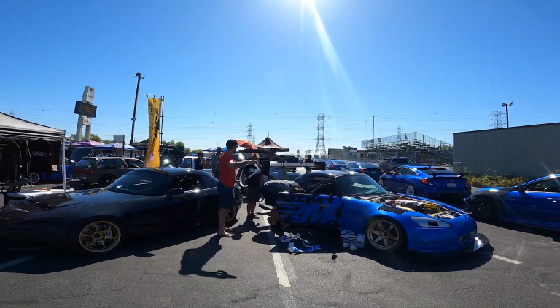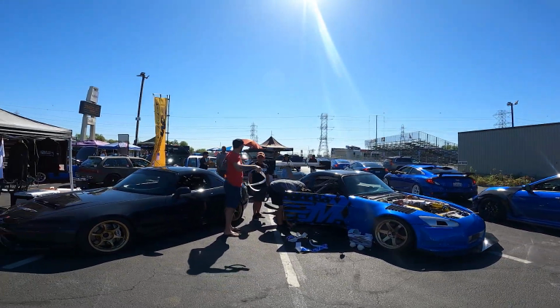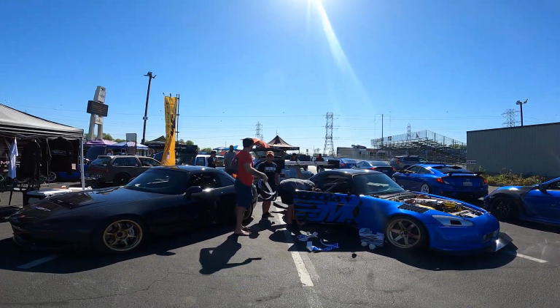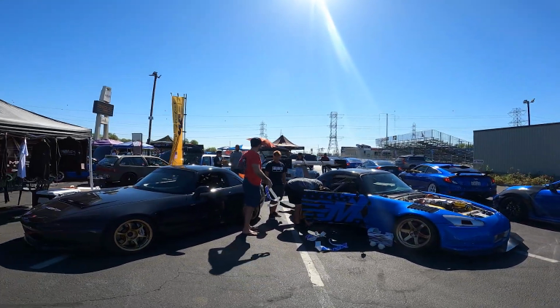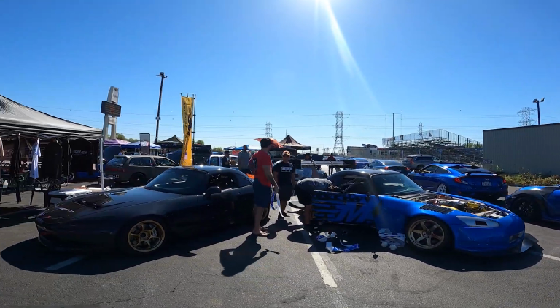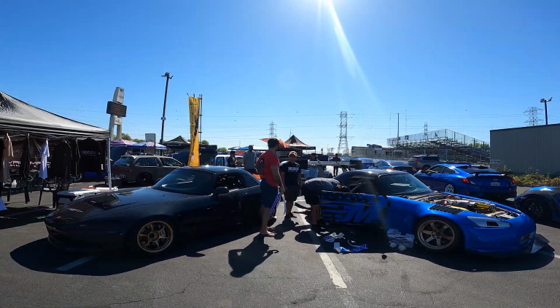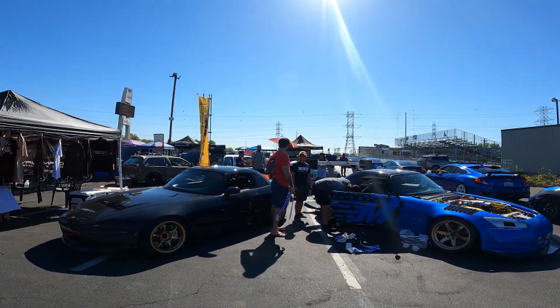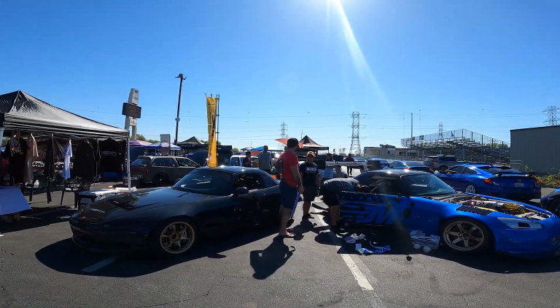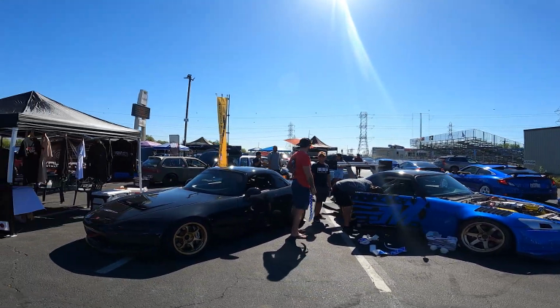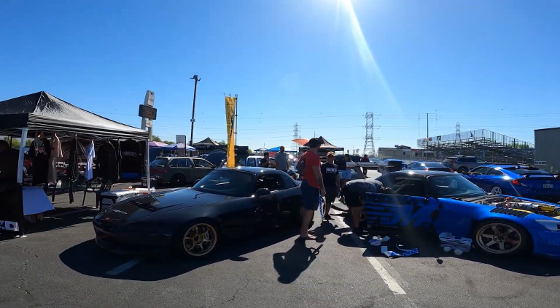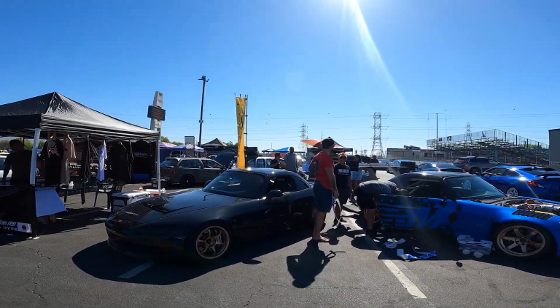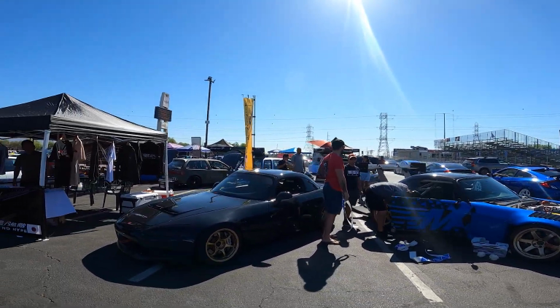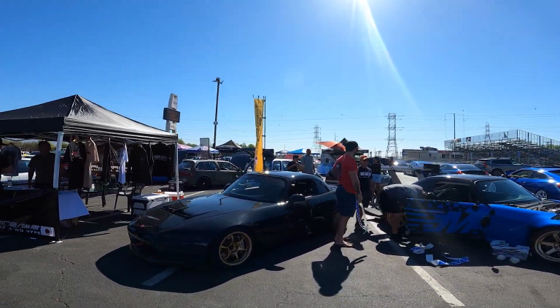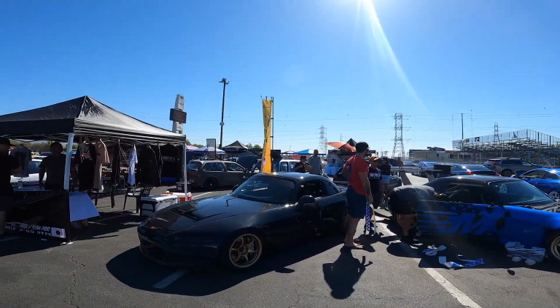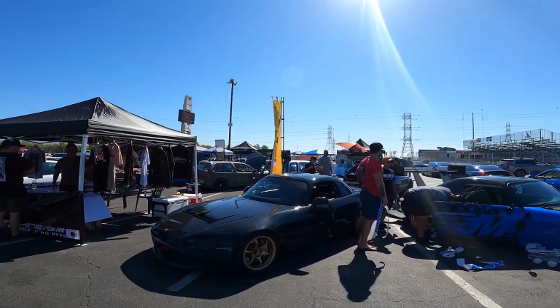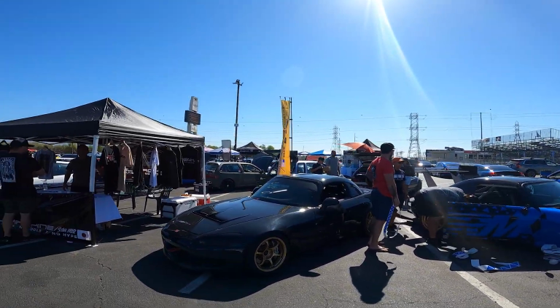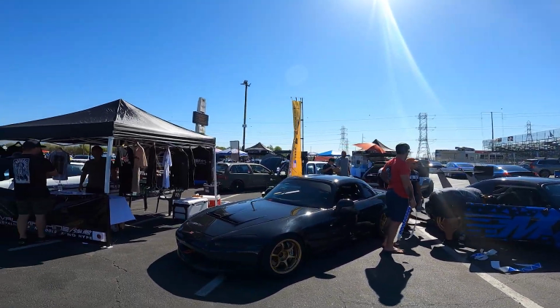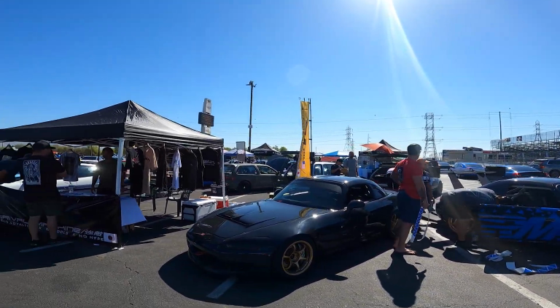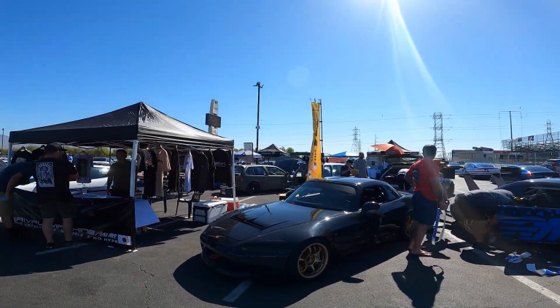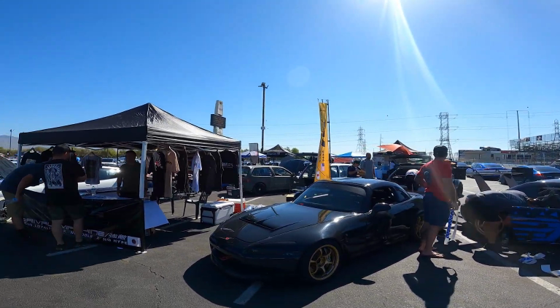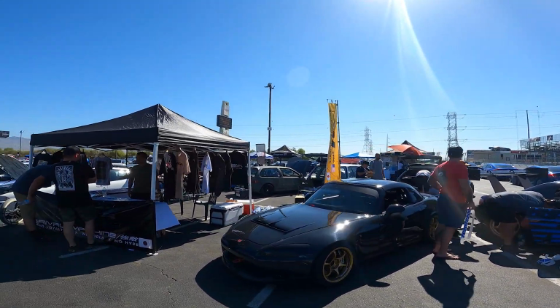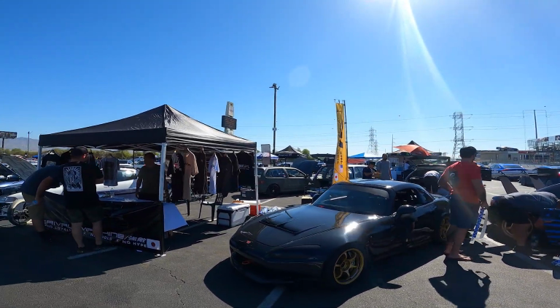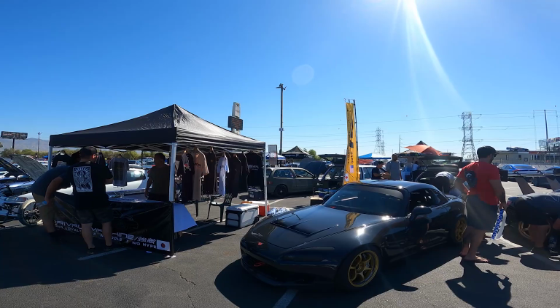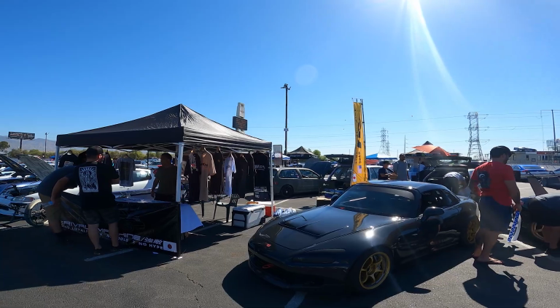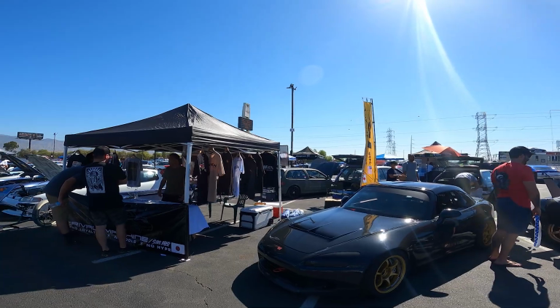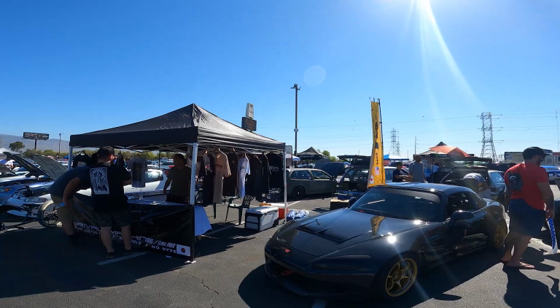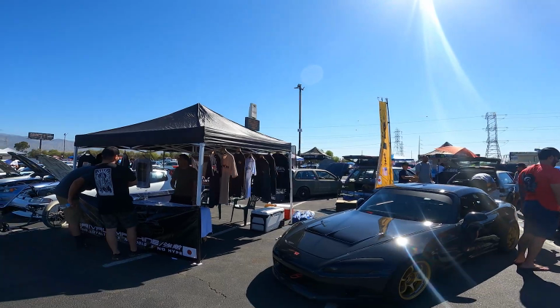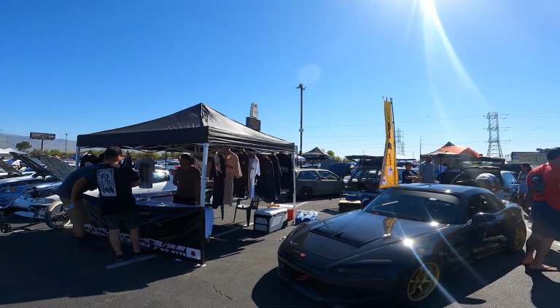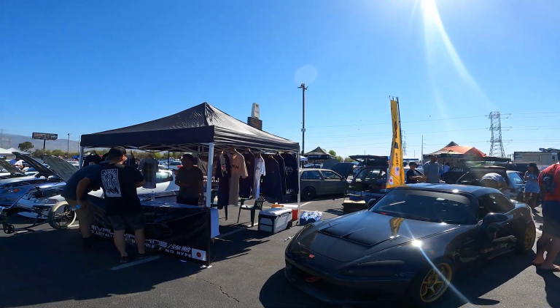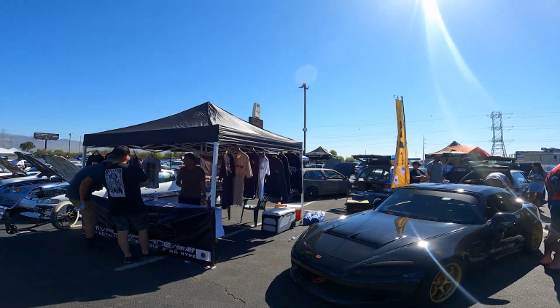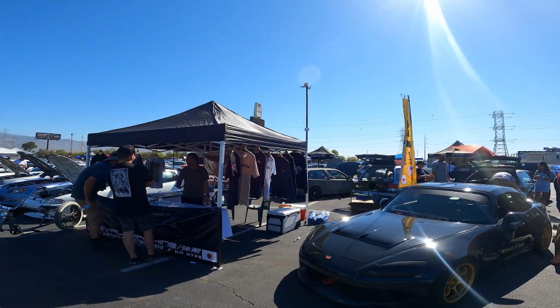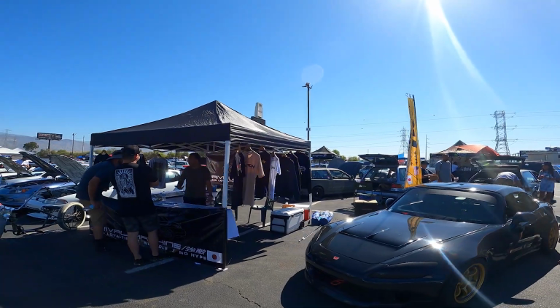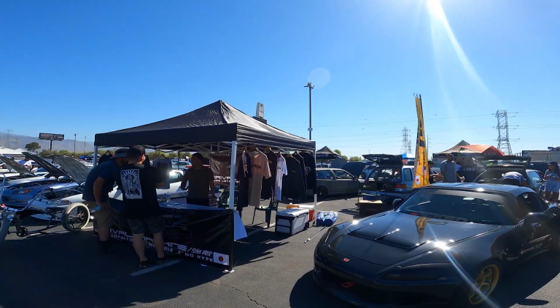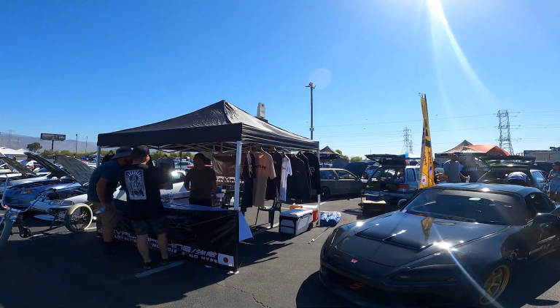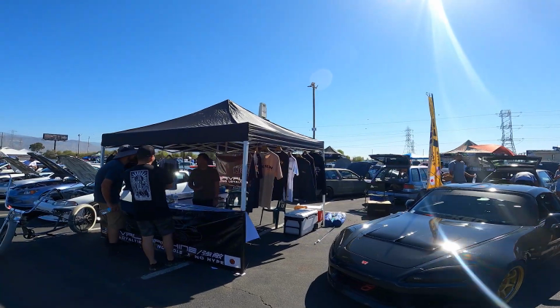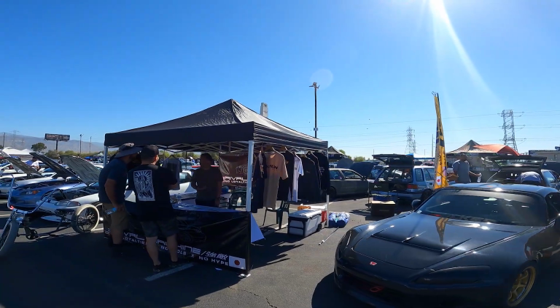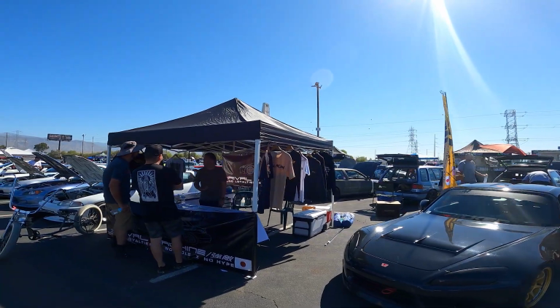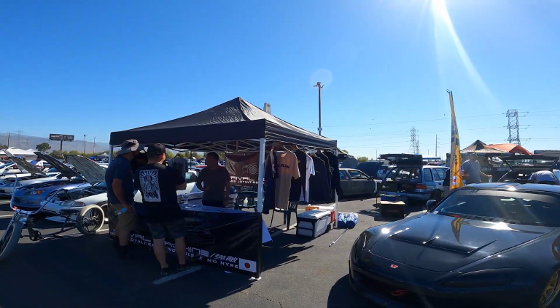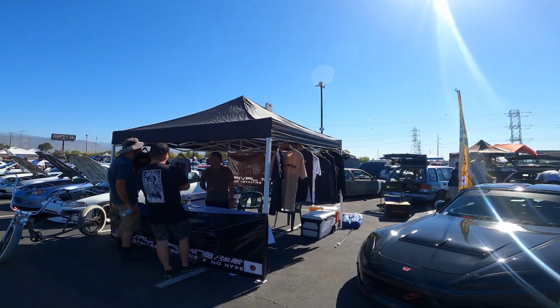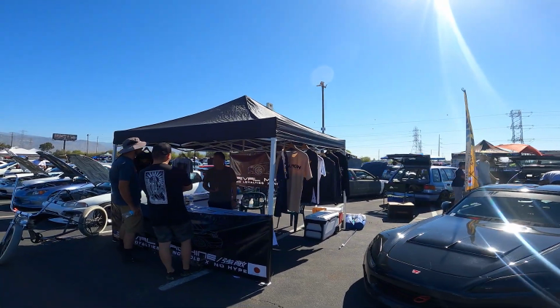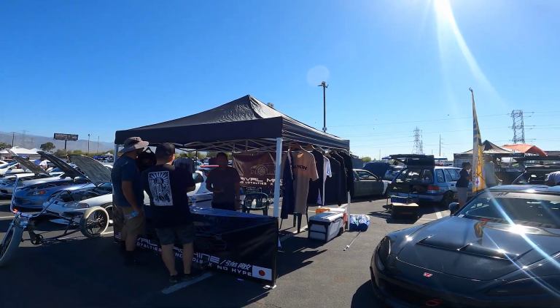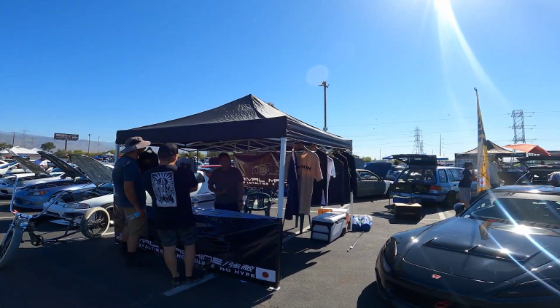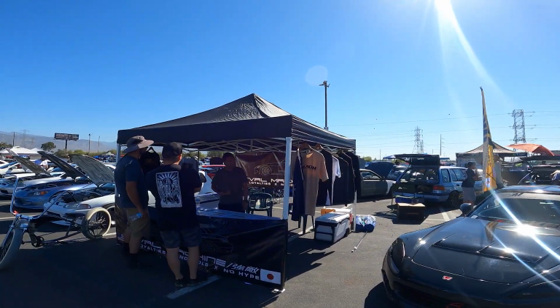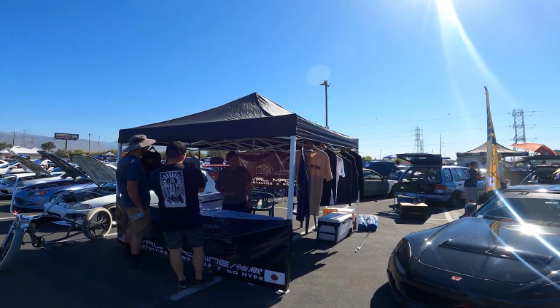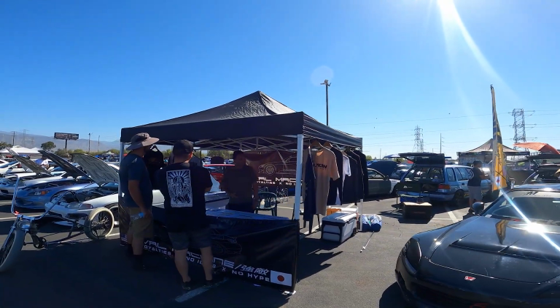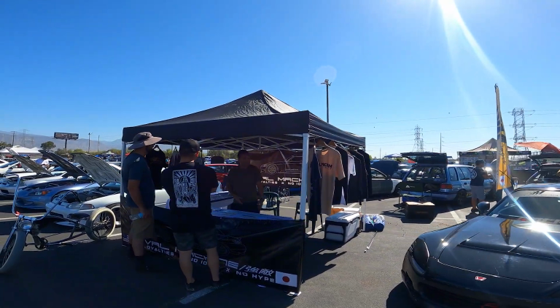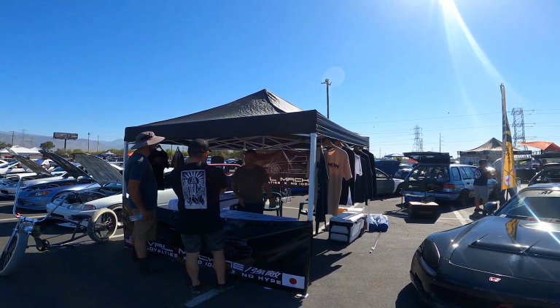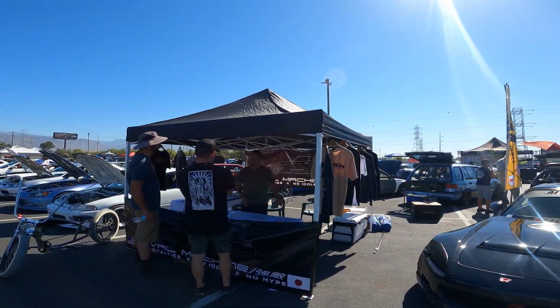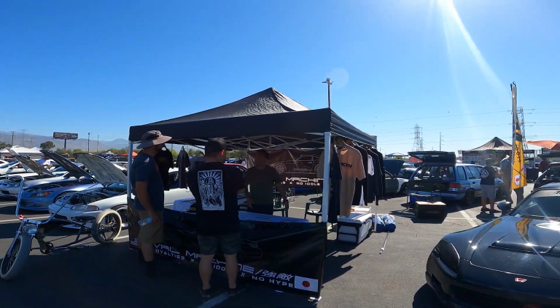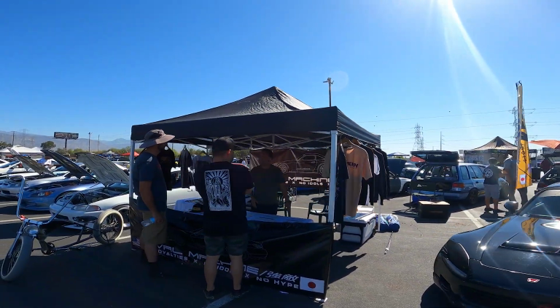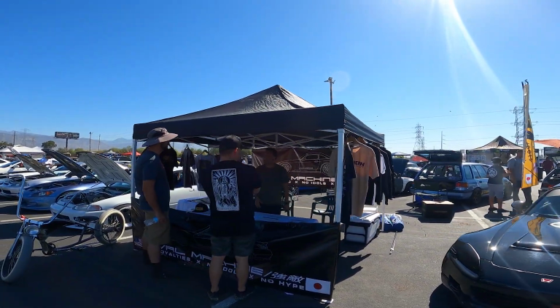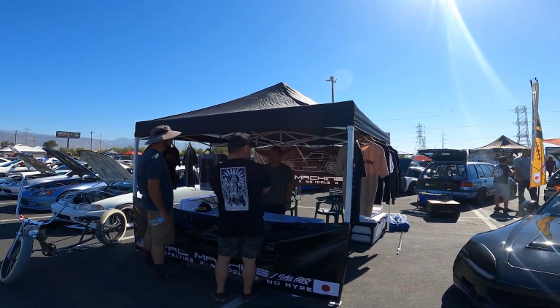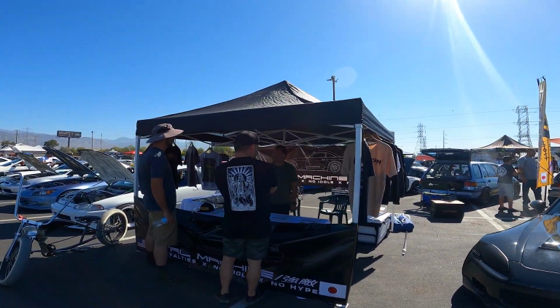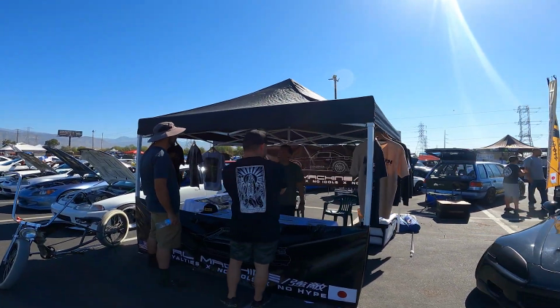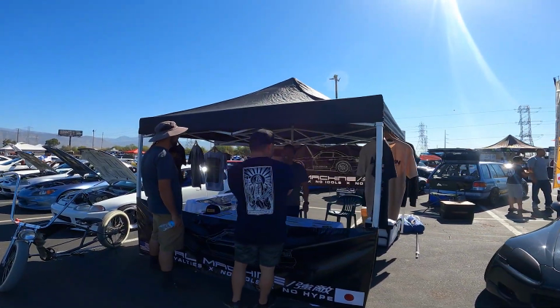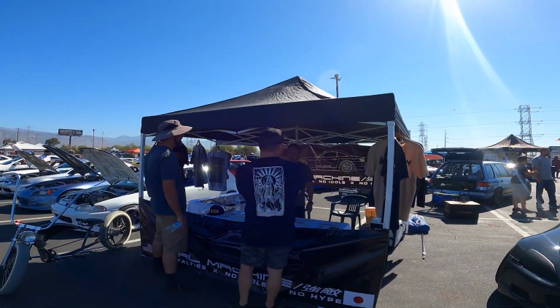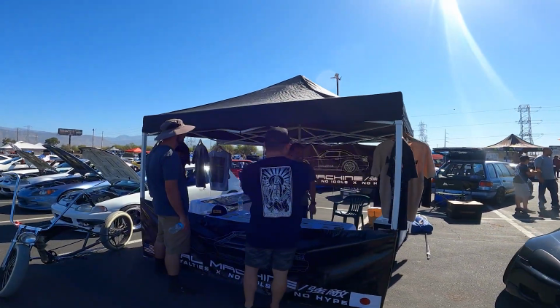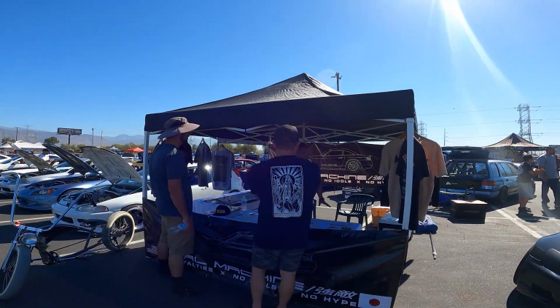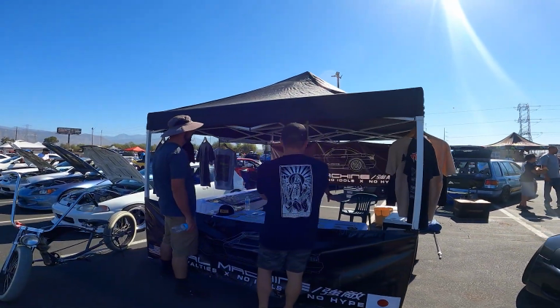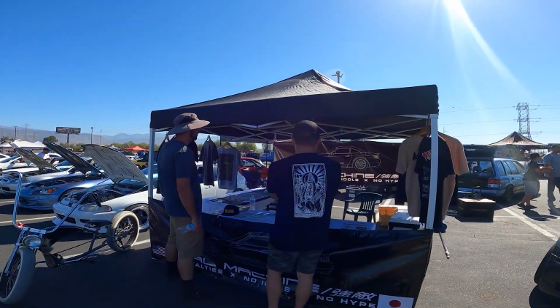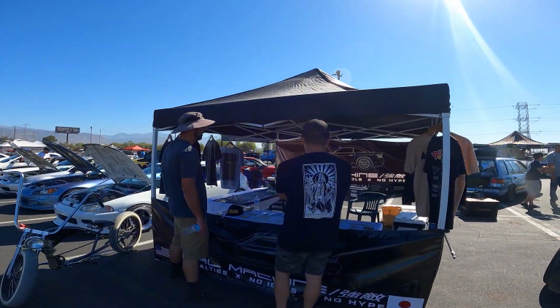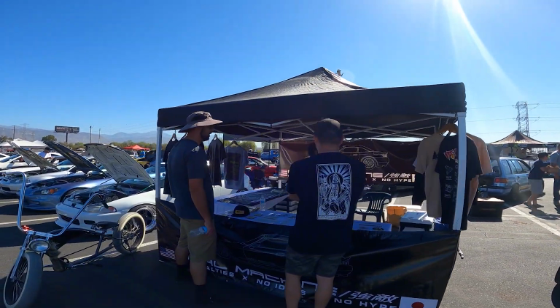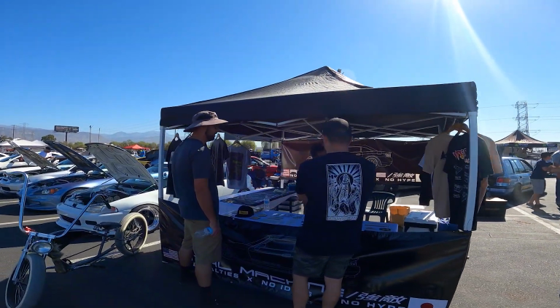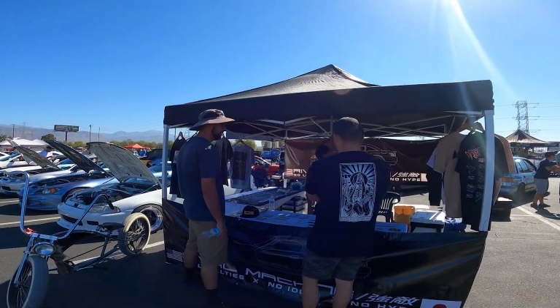Boys right here at Rival Machine got their booth set up.